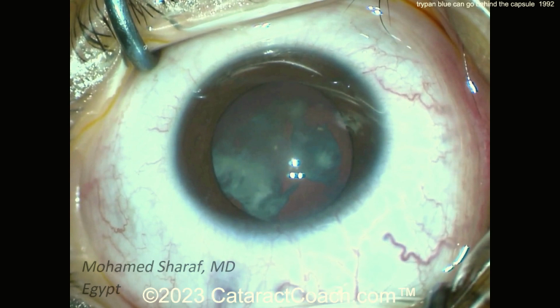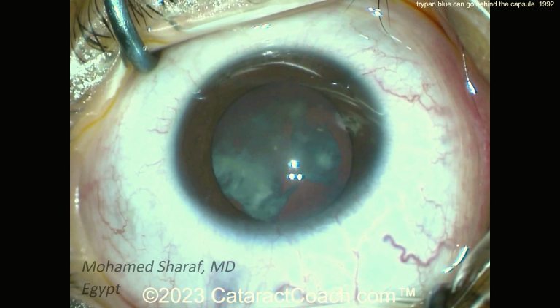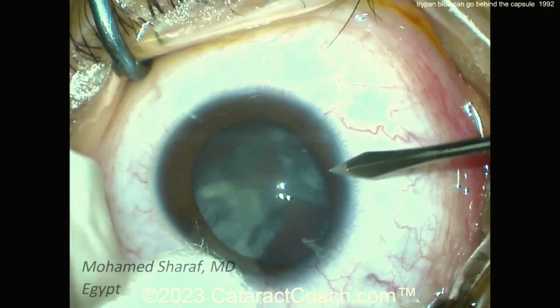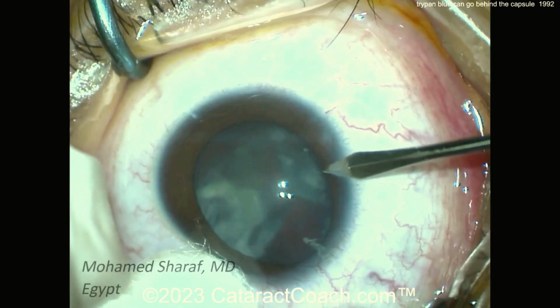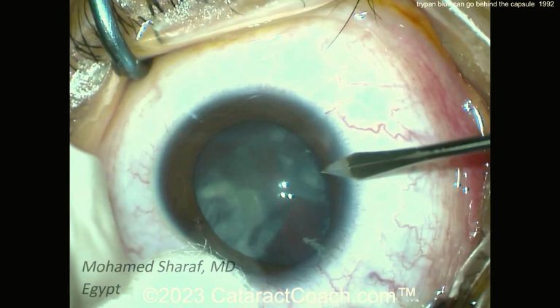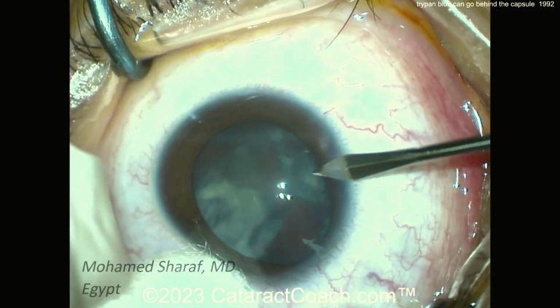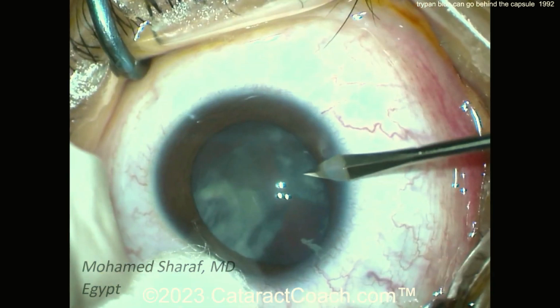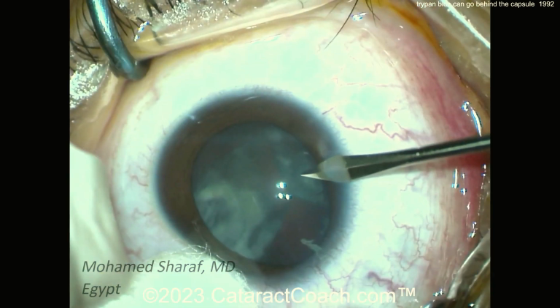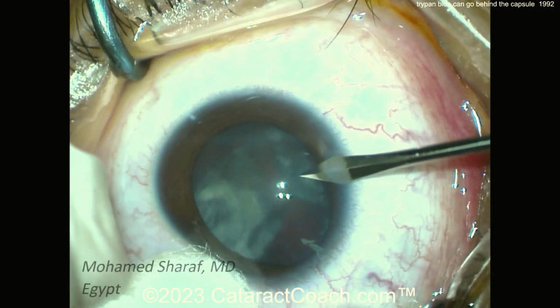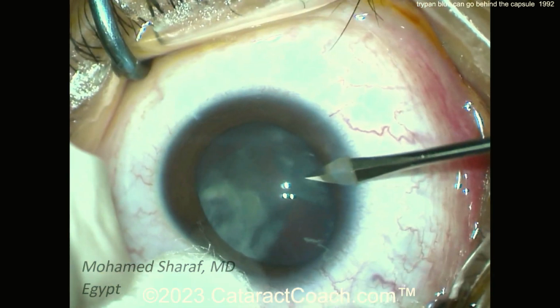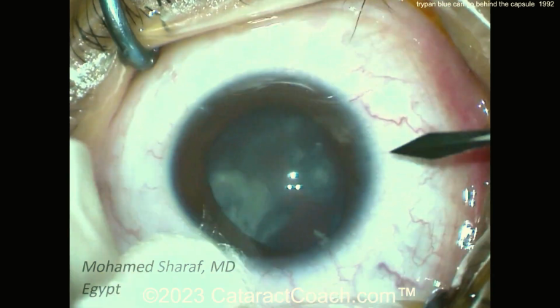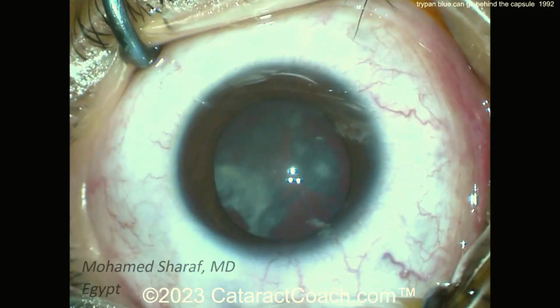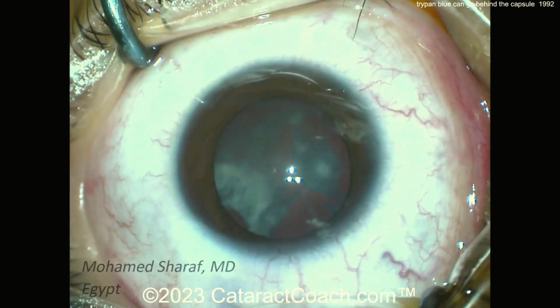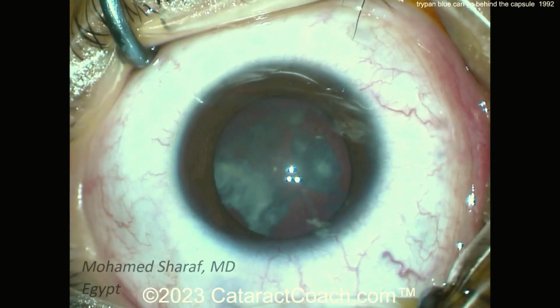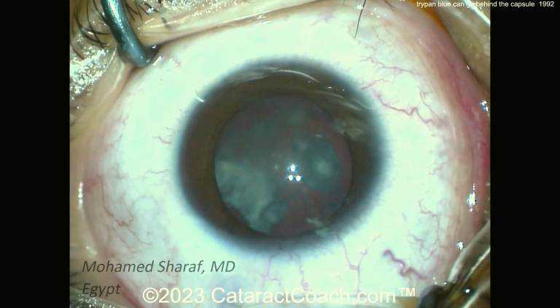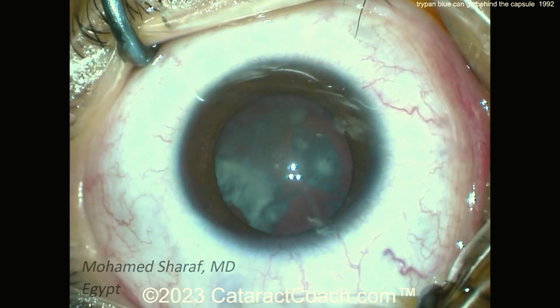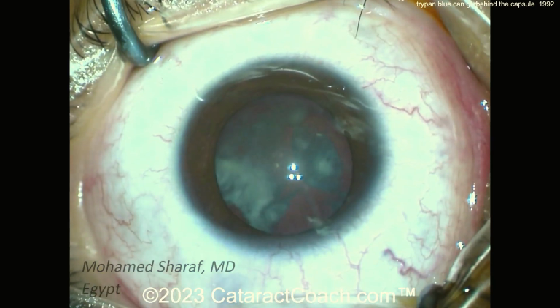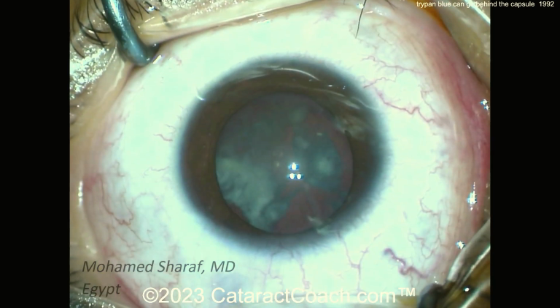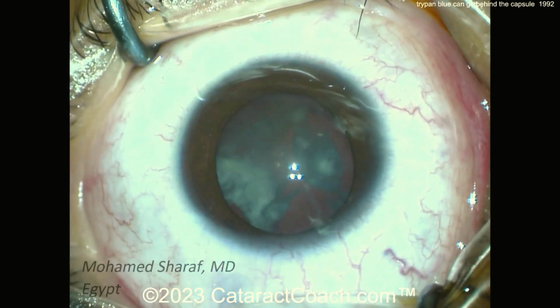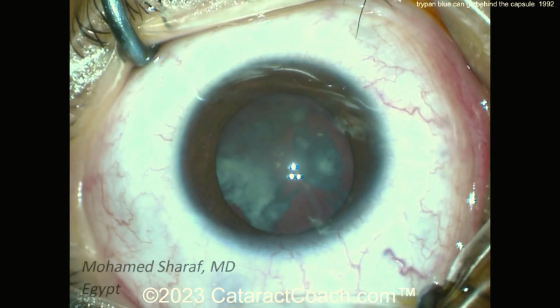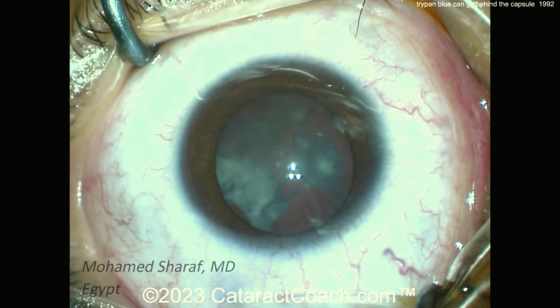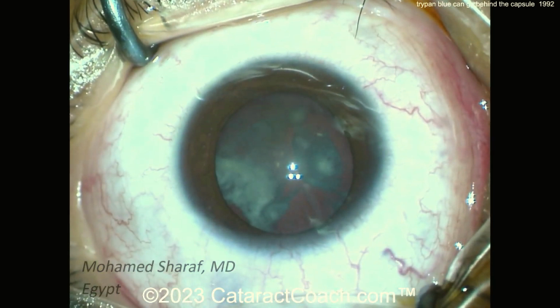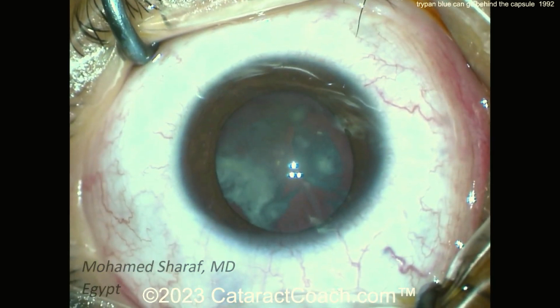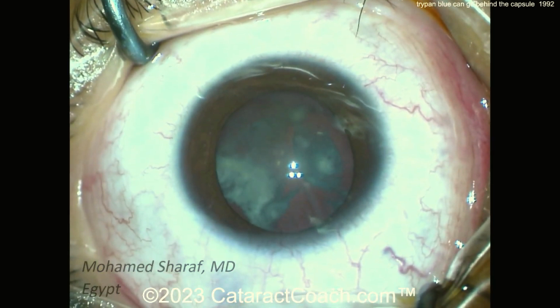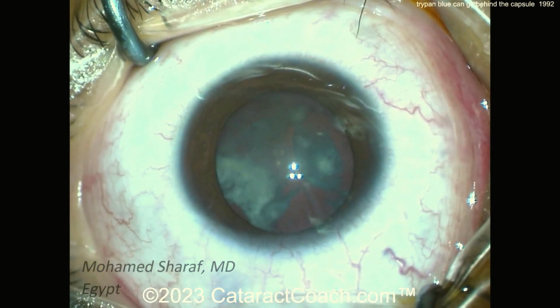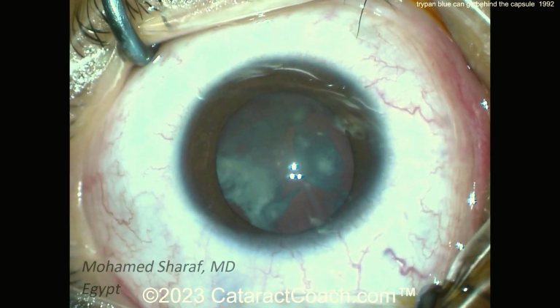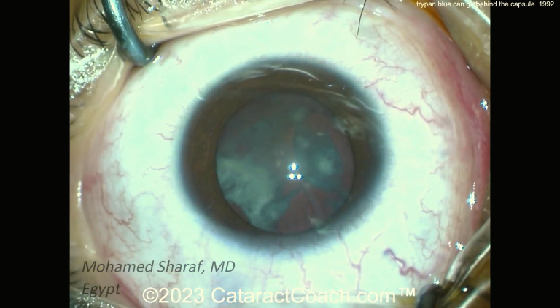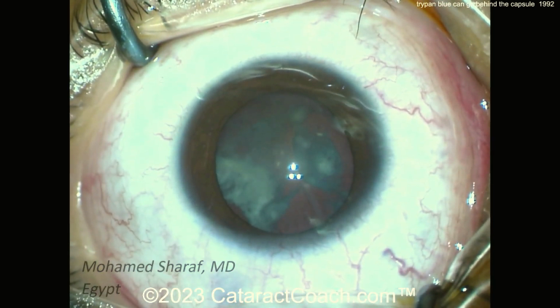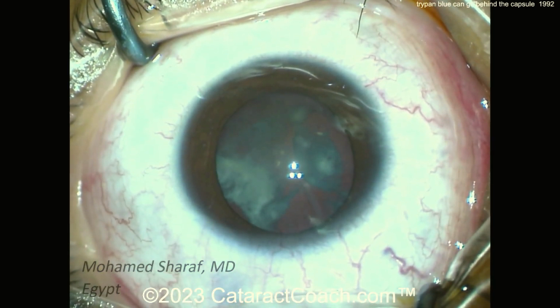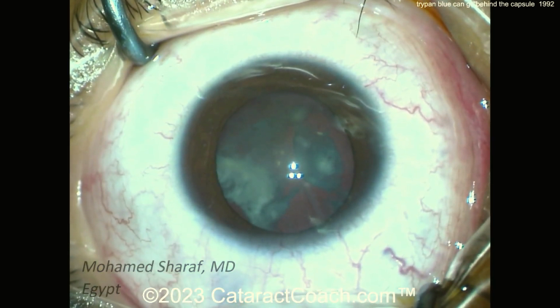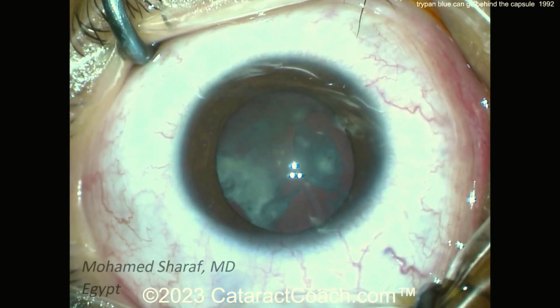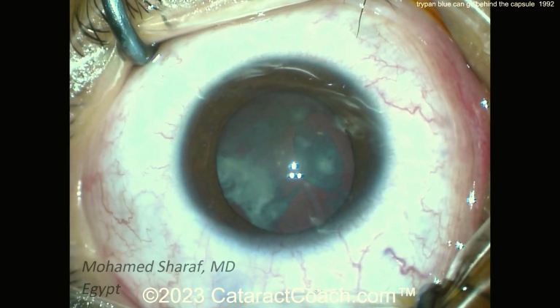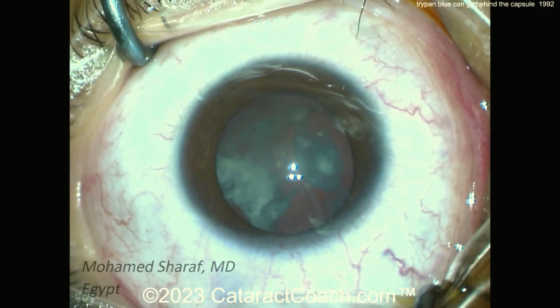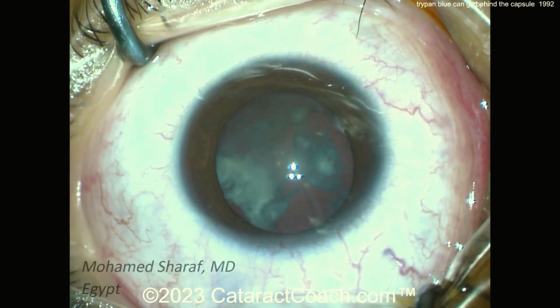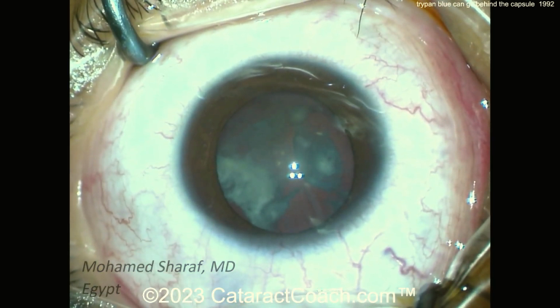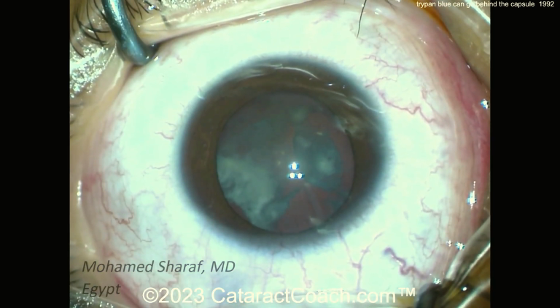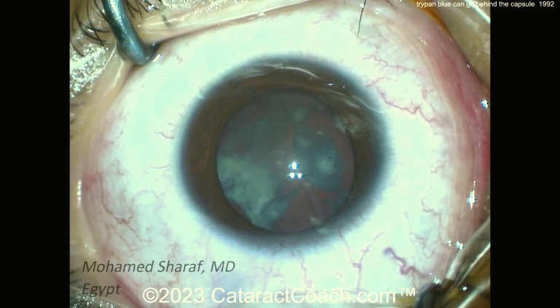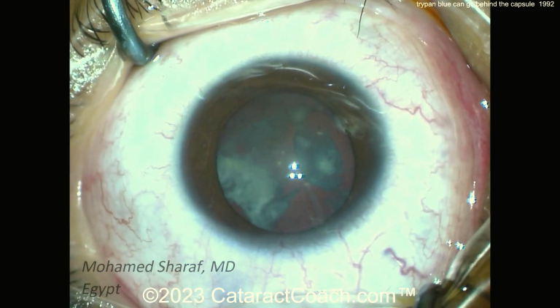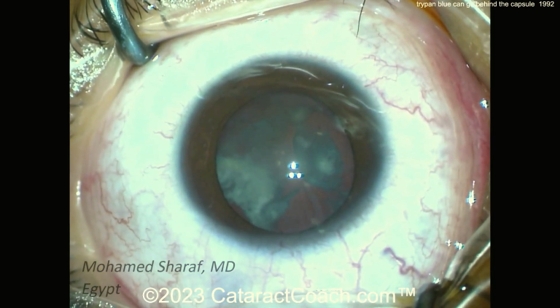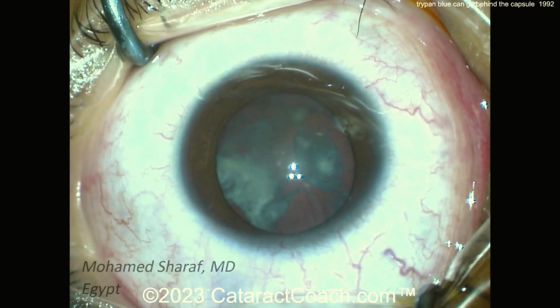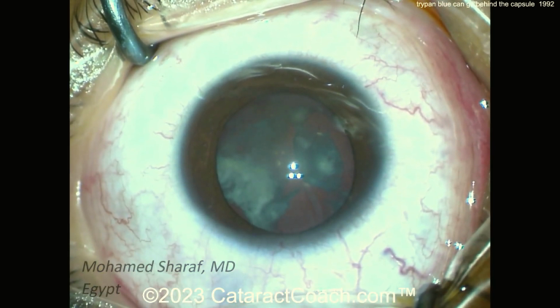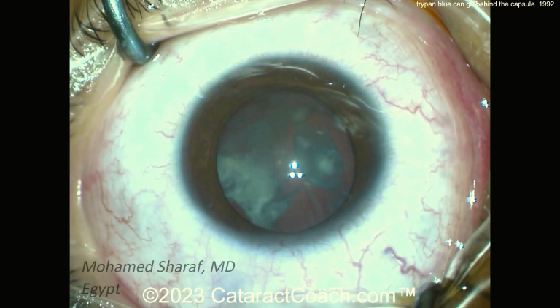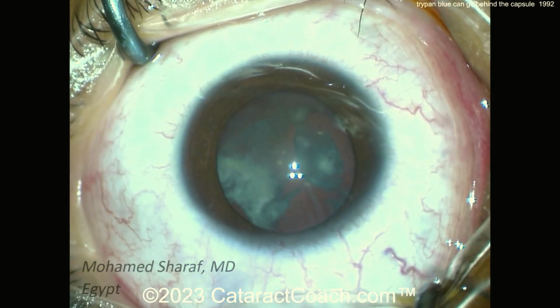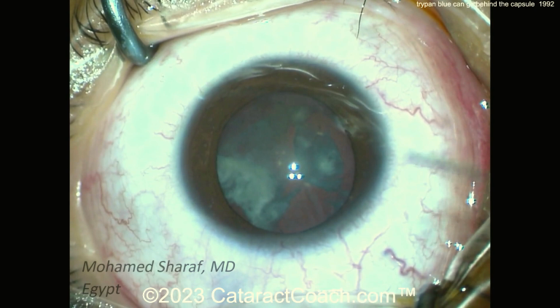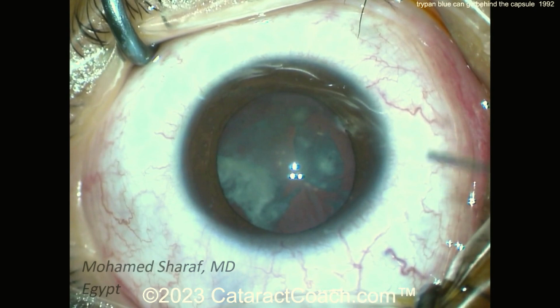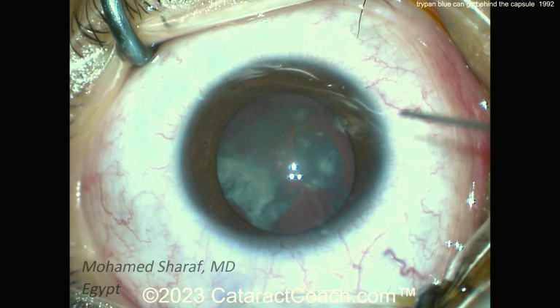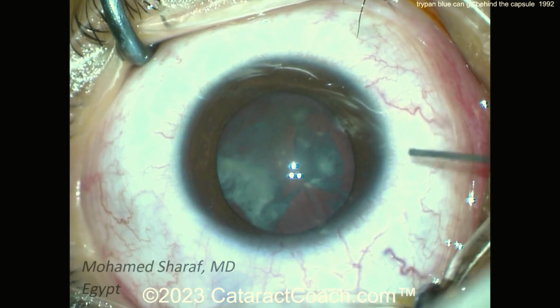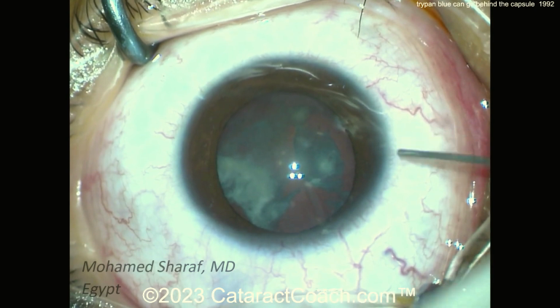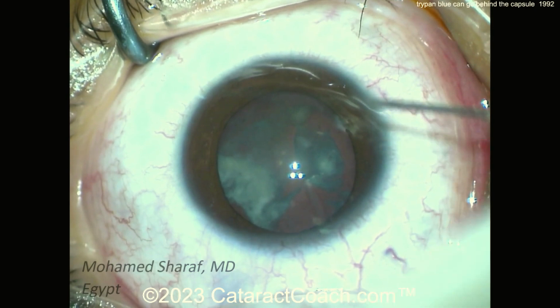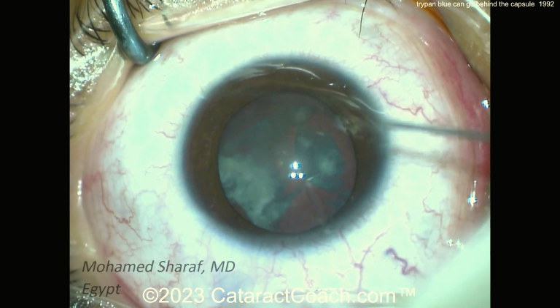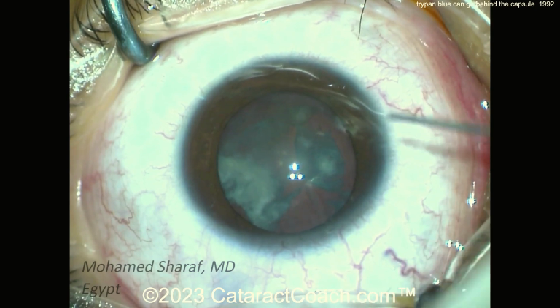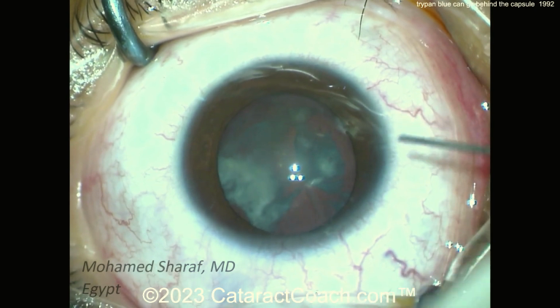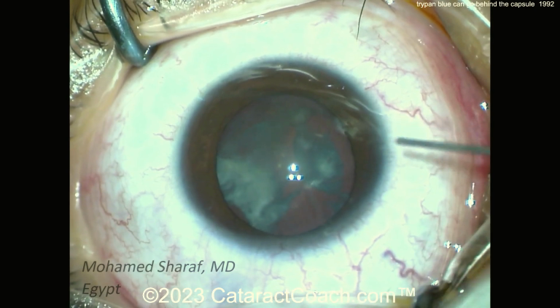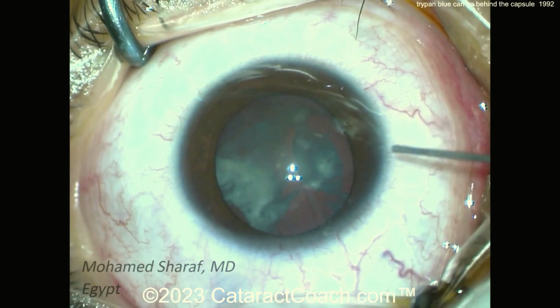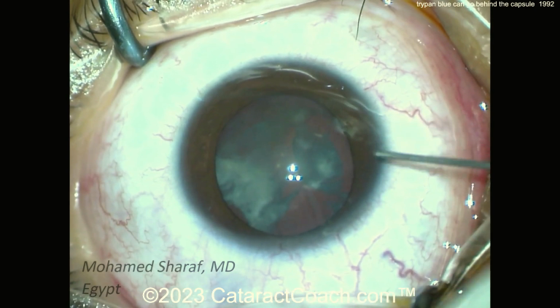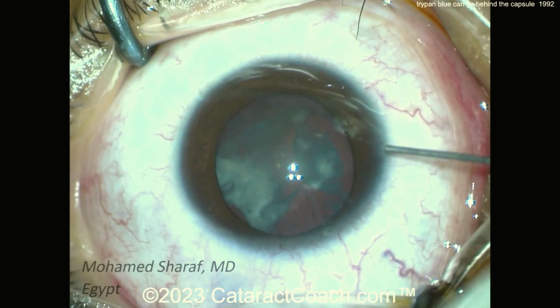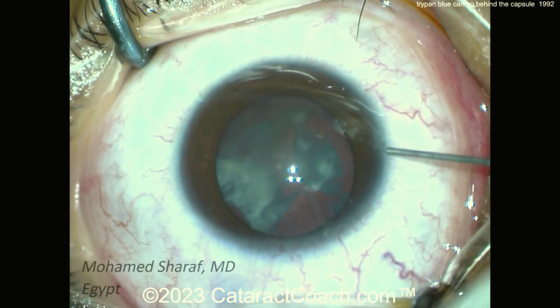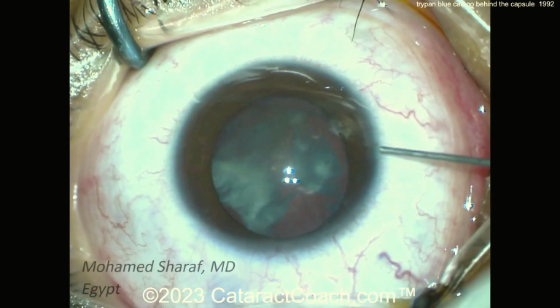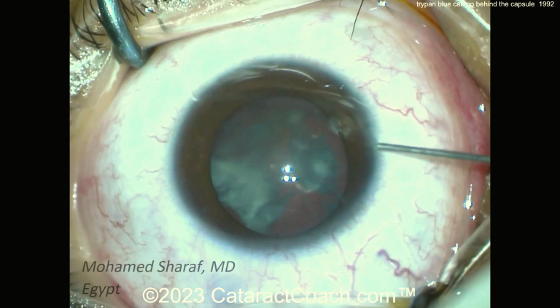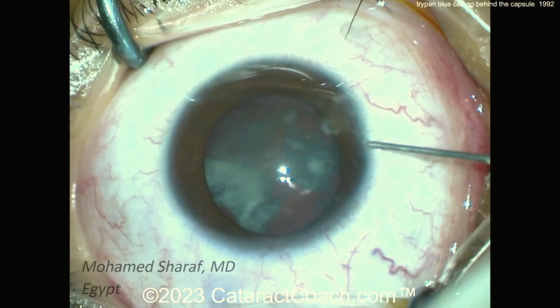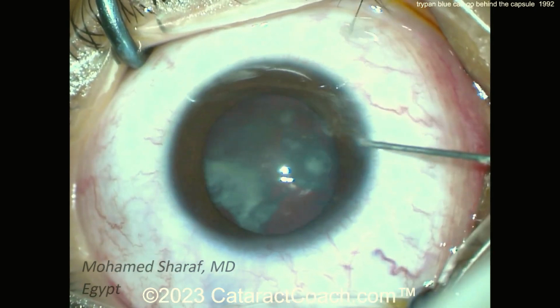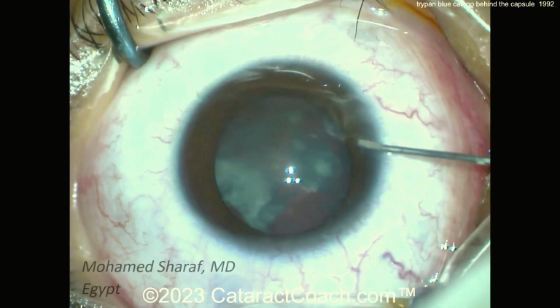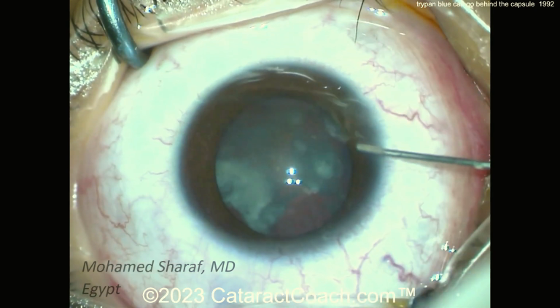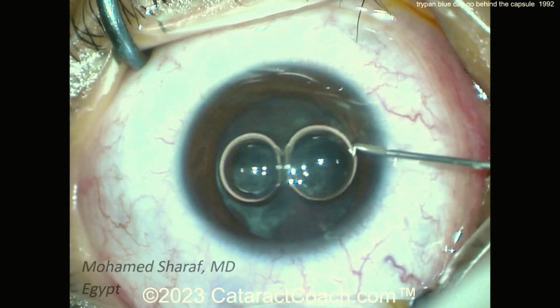Here's a patient who looks like a traumatic cataract, although the patient doesn't report trauma. Young patient, unilateral cataract.